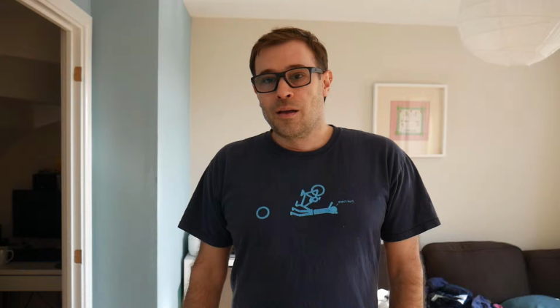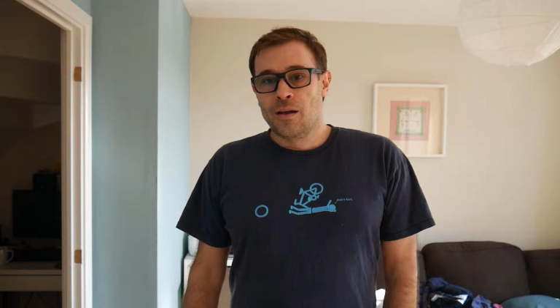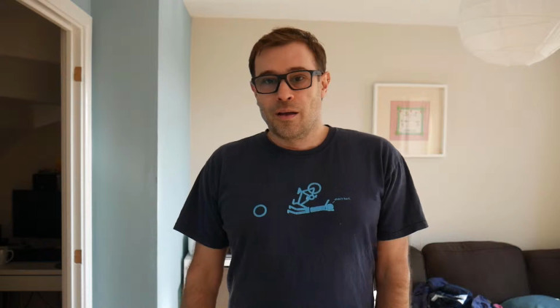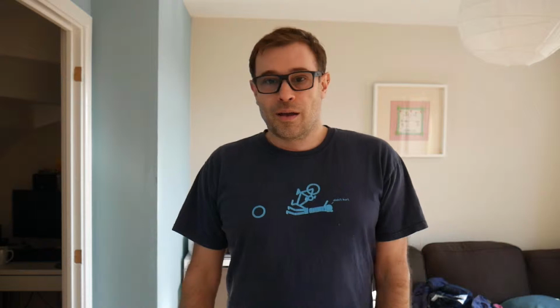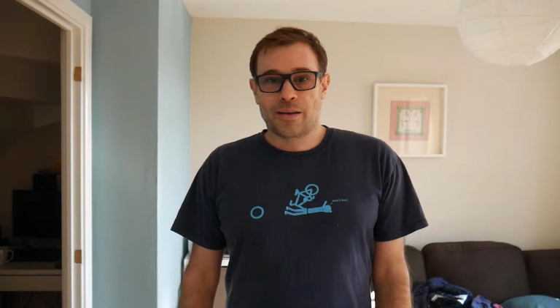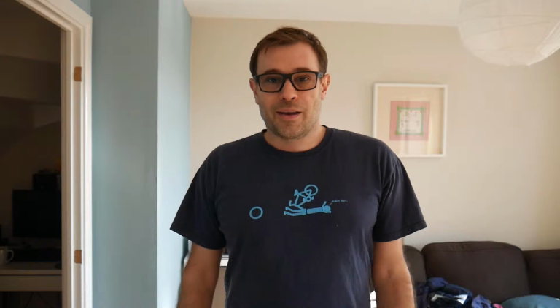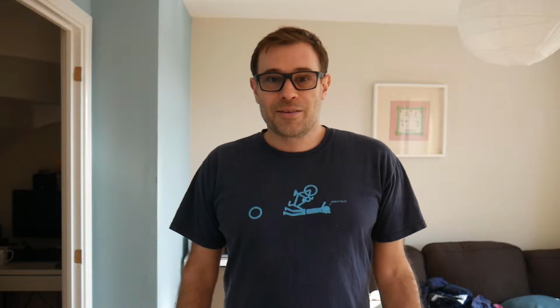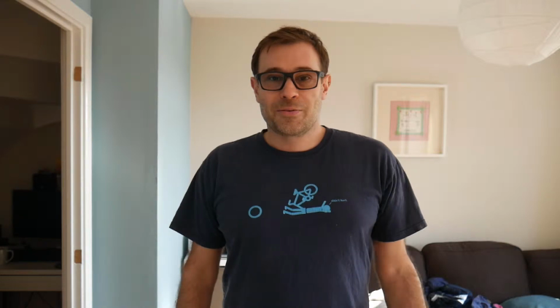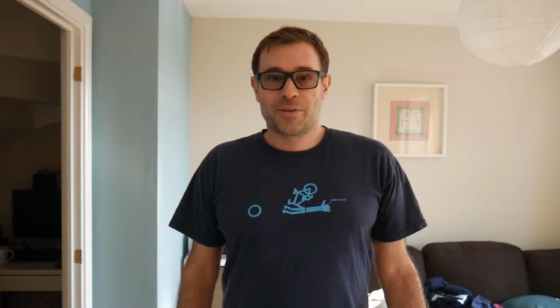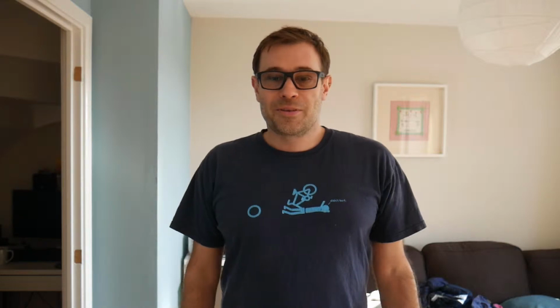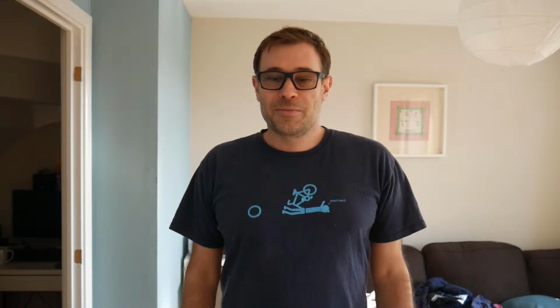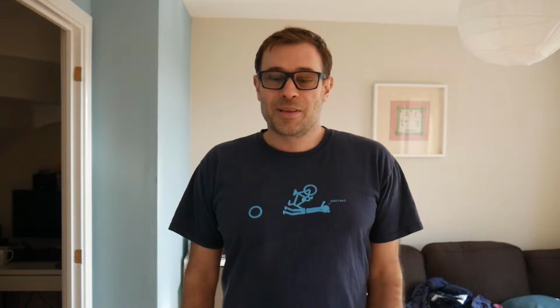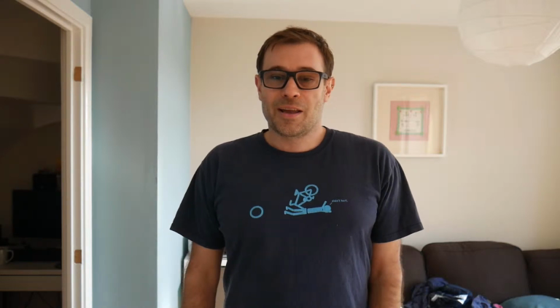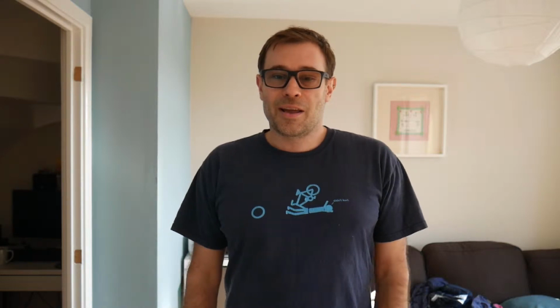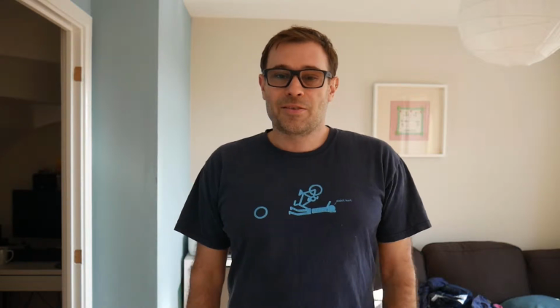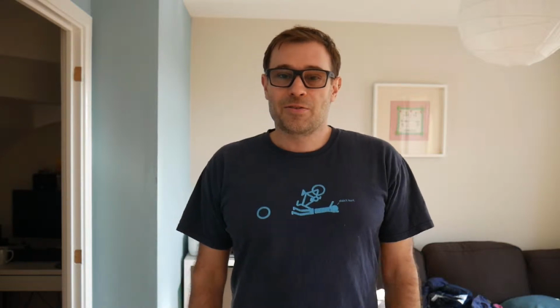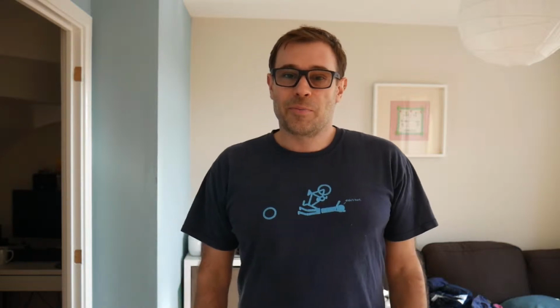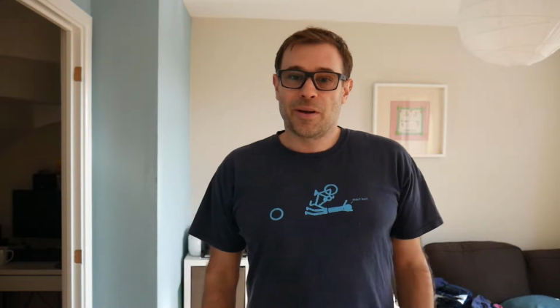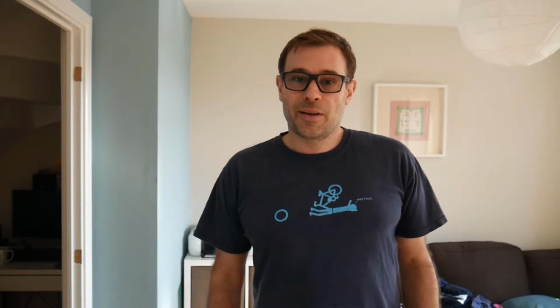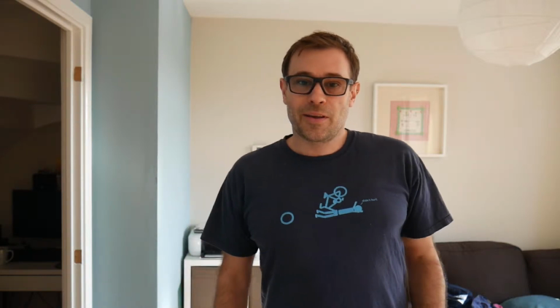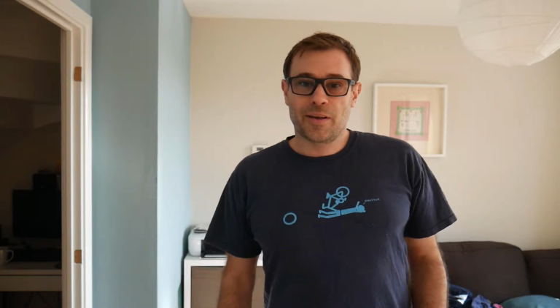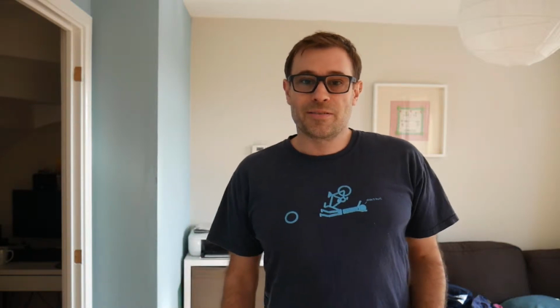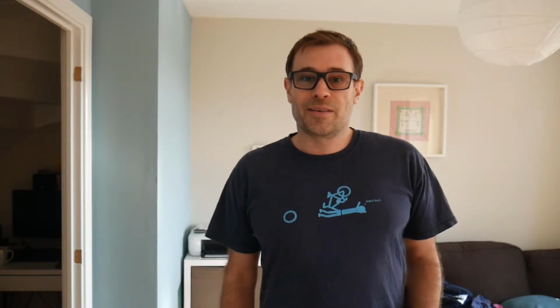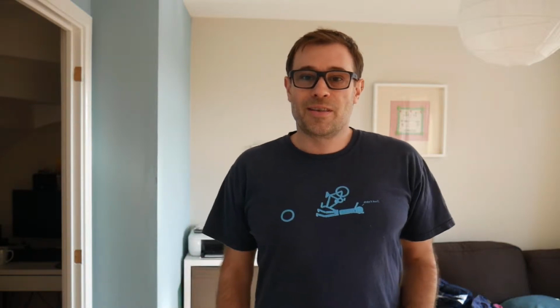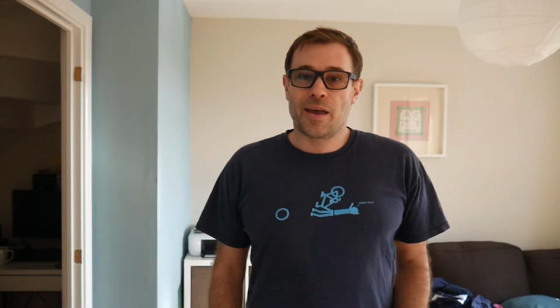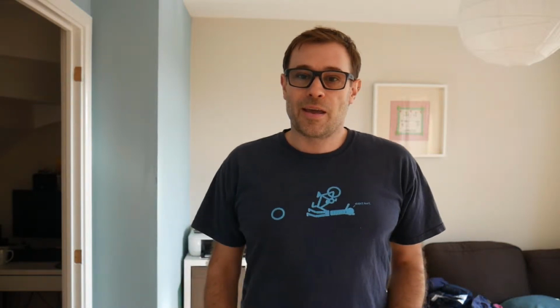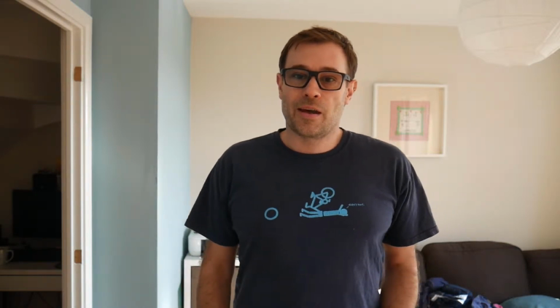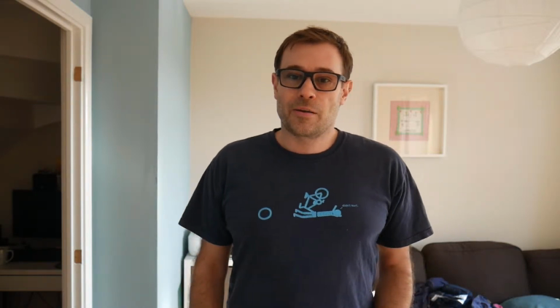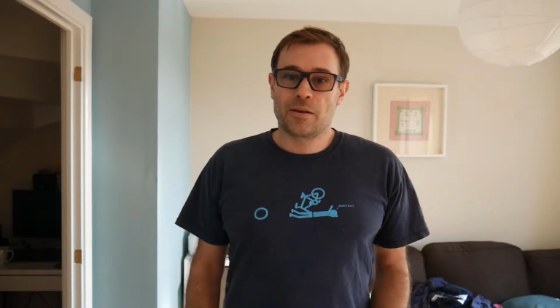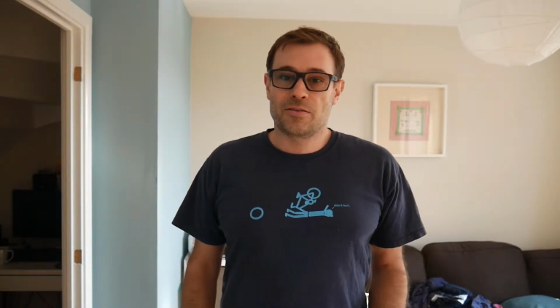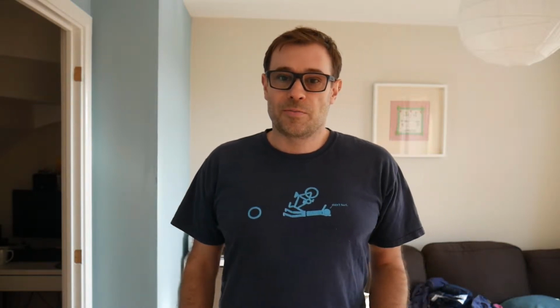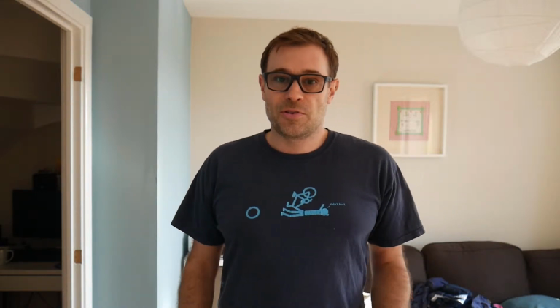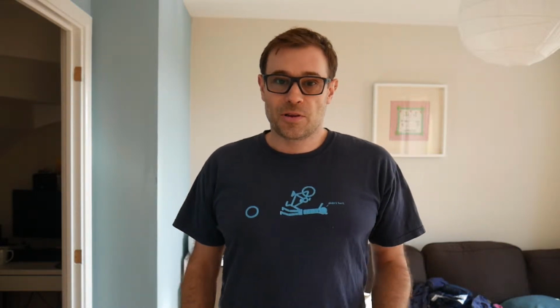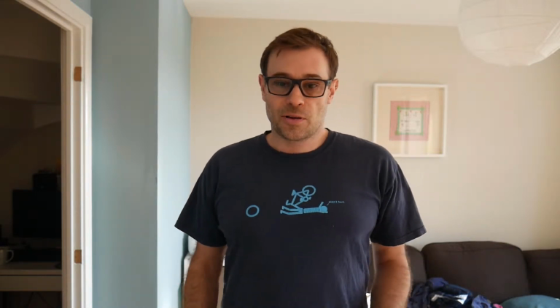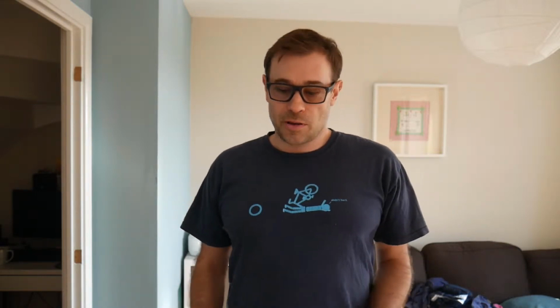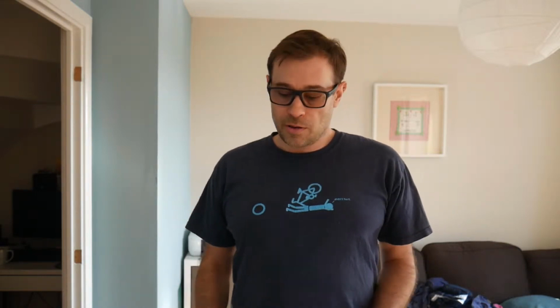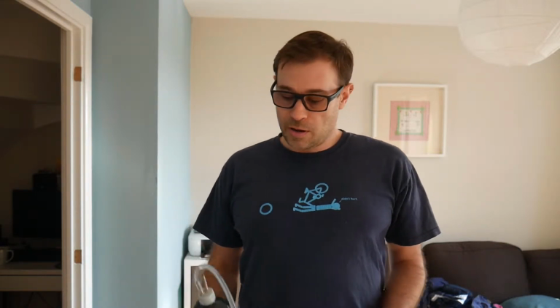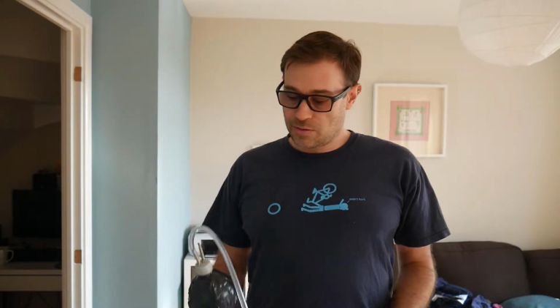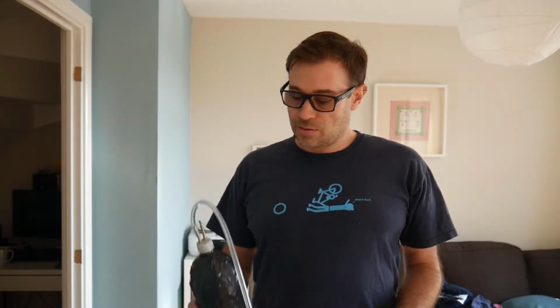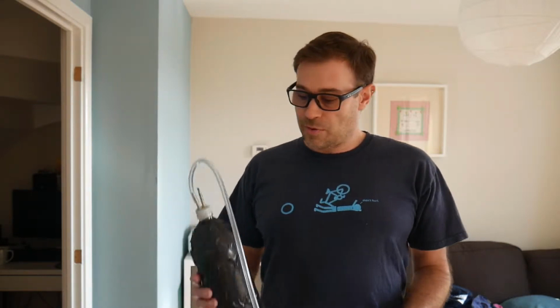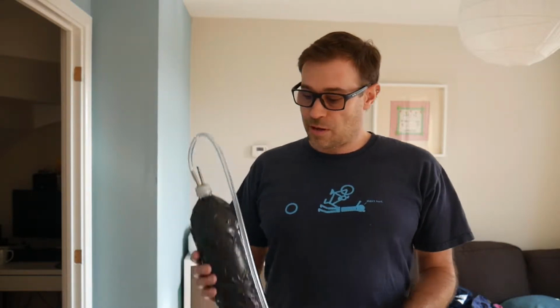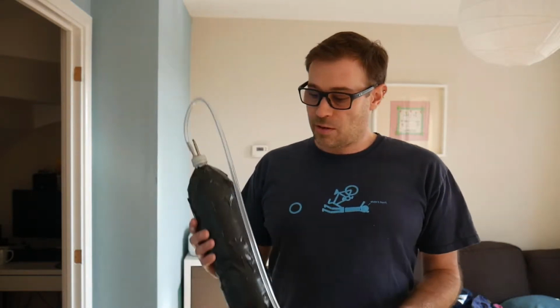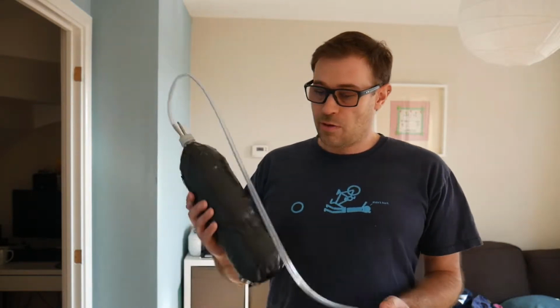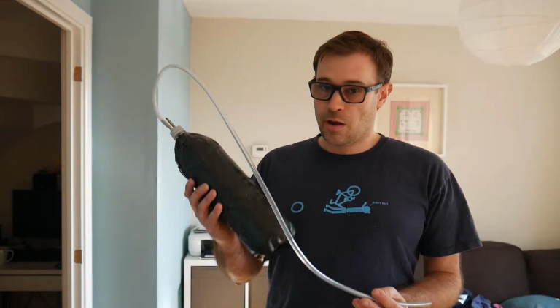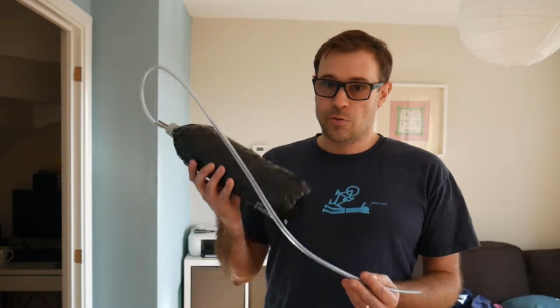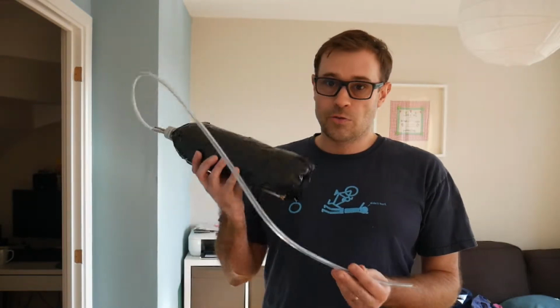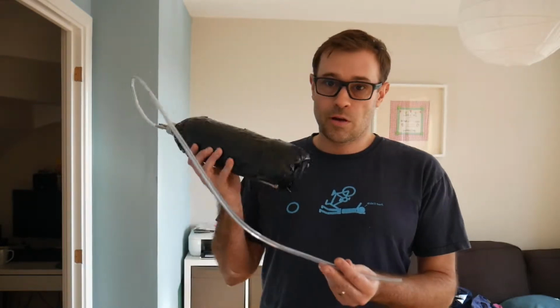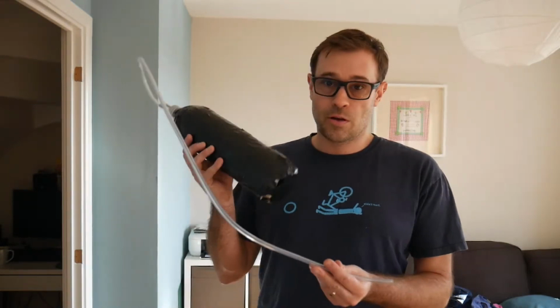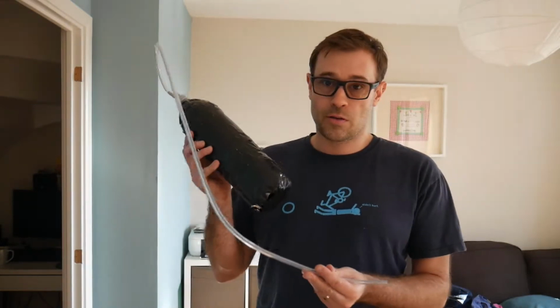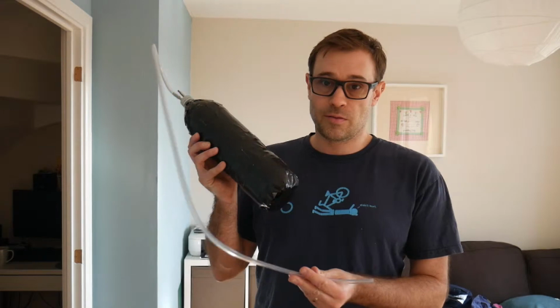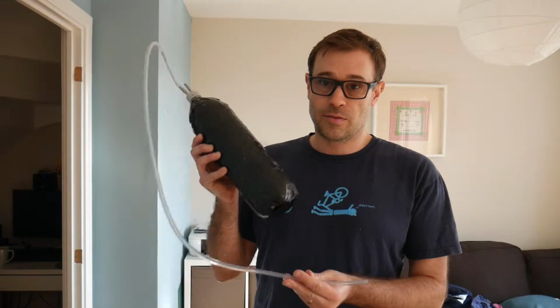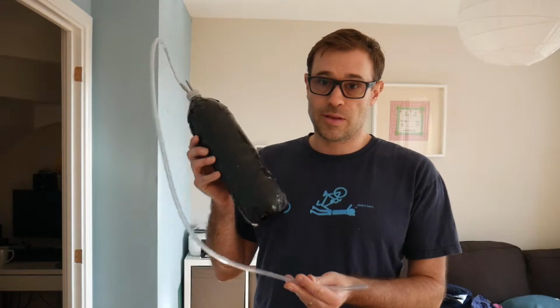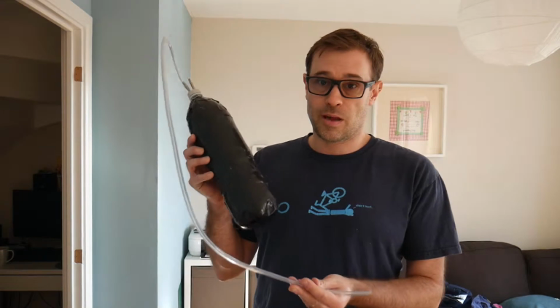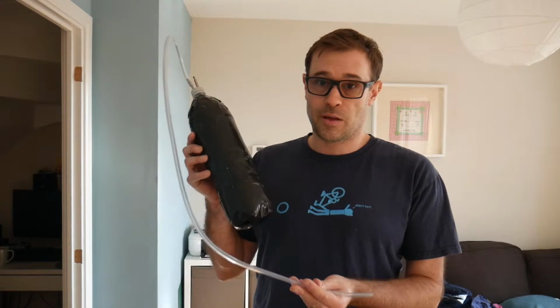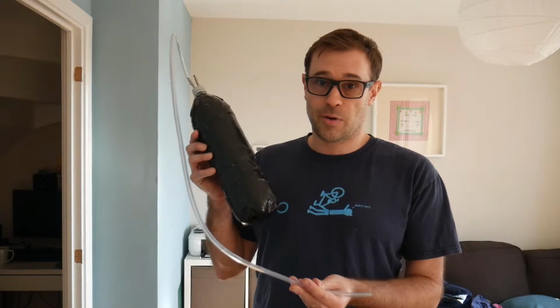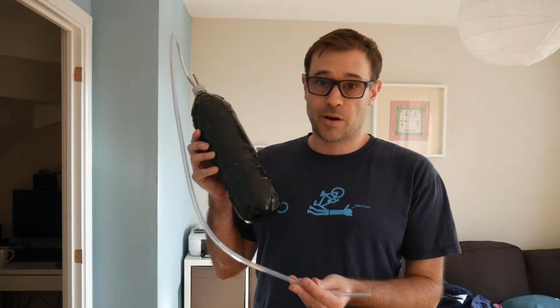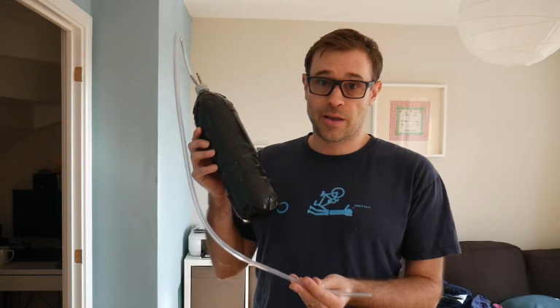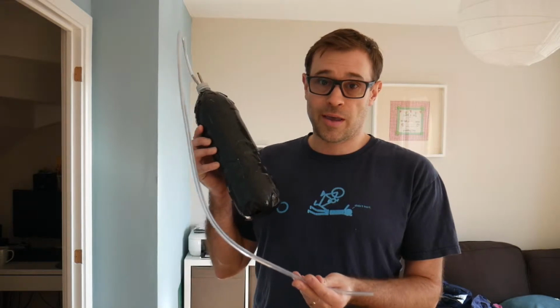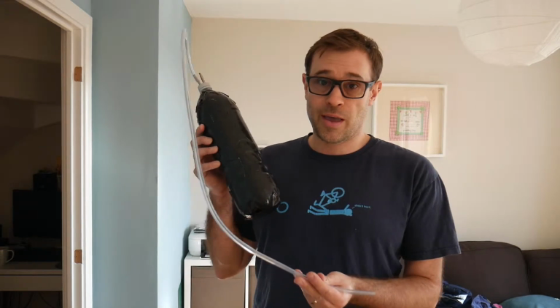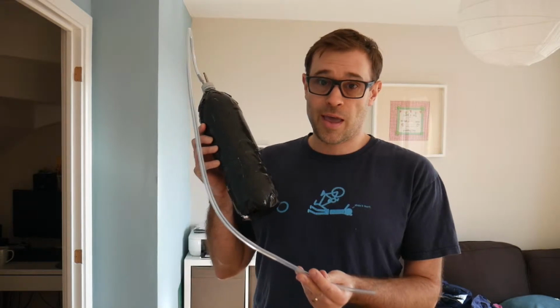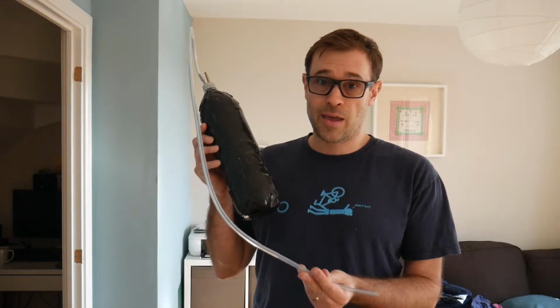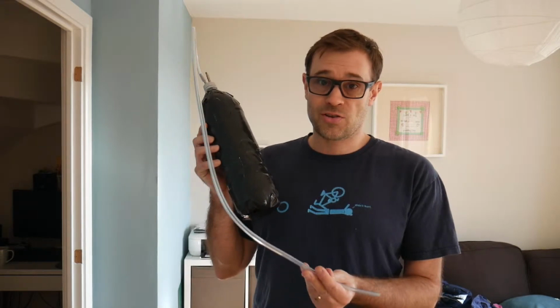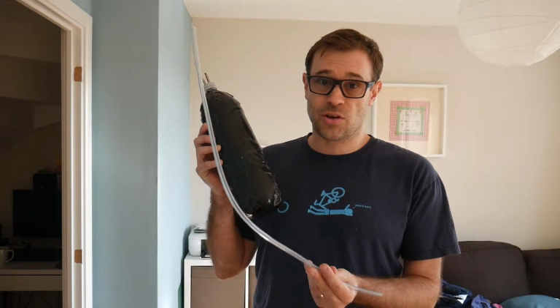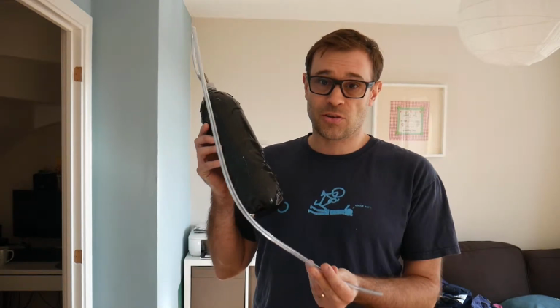Hi guys, welcome to the Occasional Biker. Today I'm going to be showing you how to make your own DIY air shot.